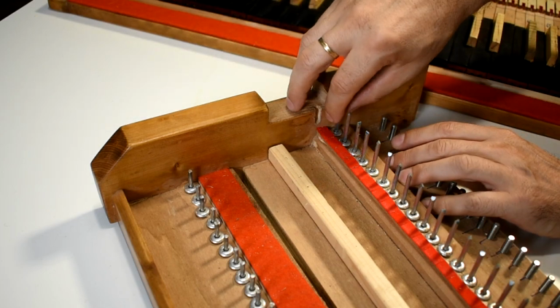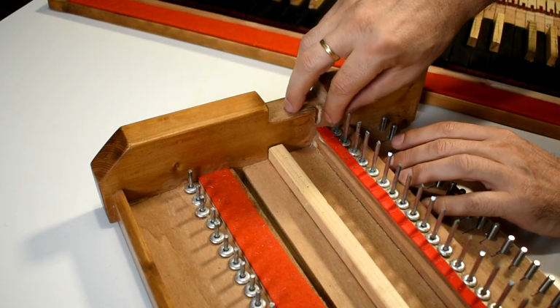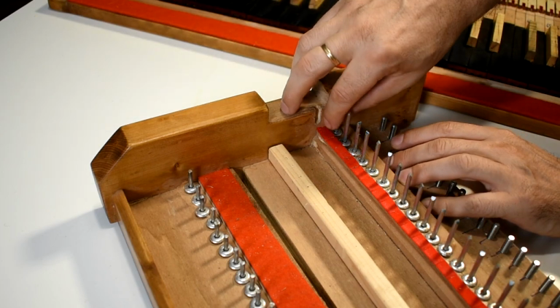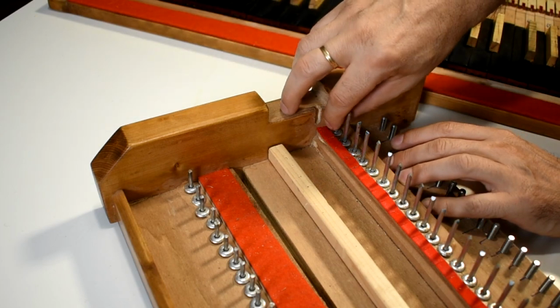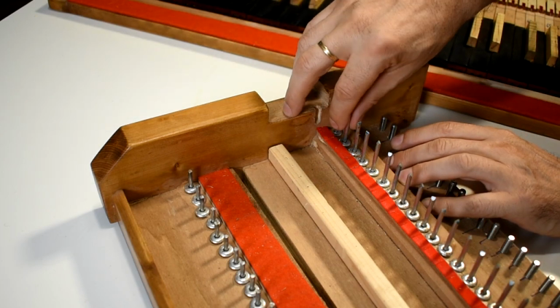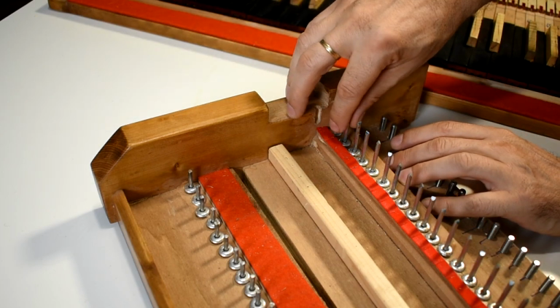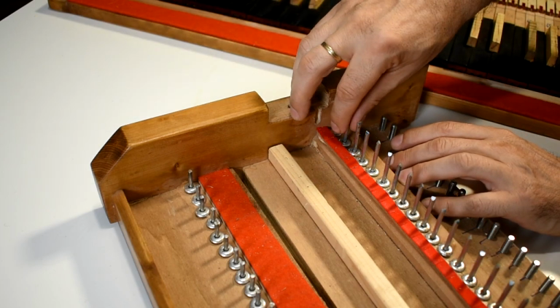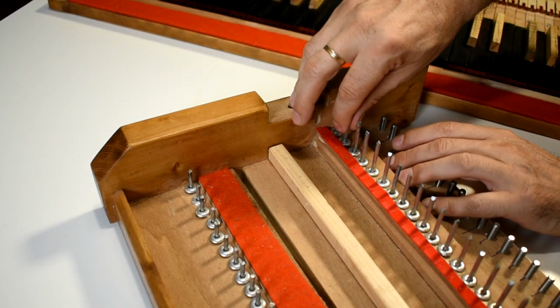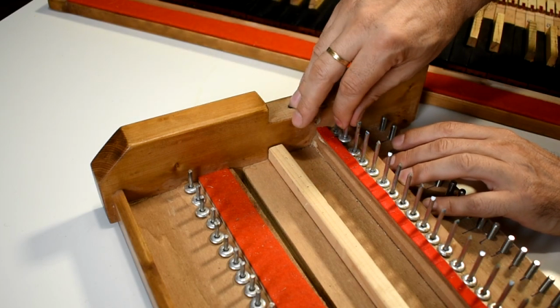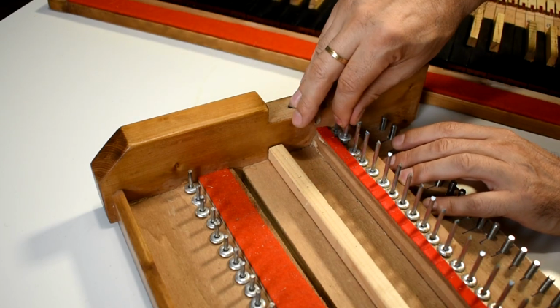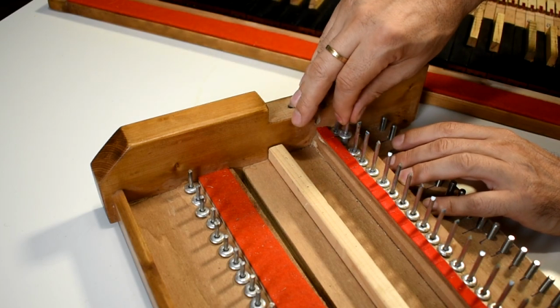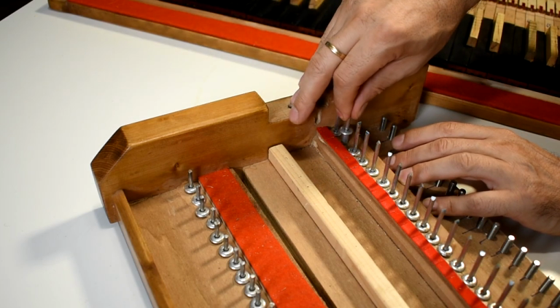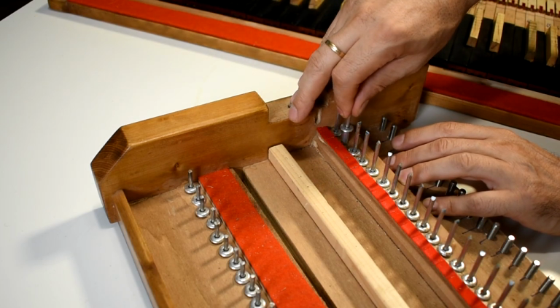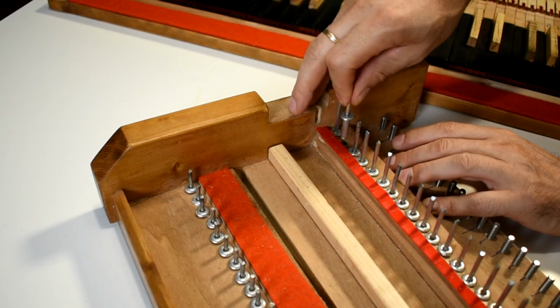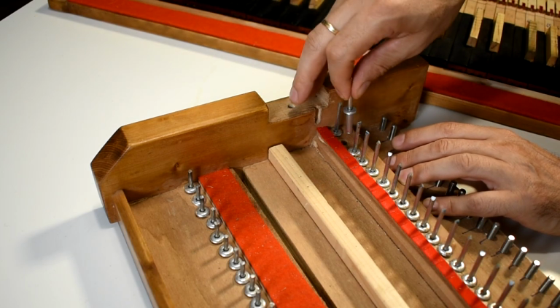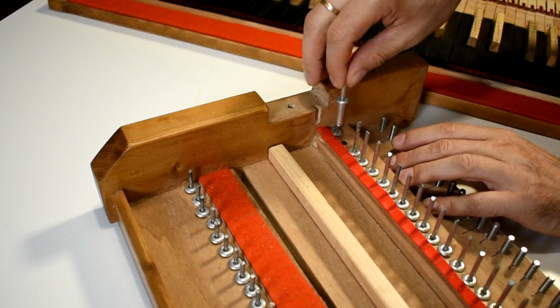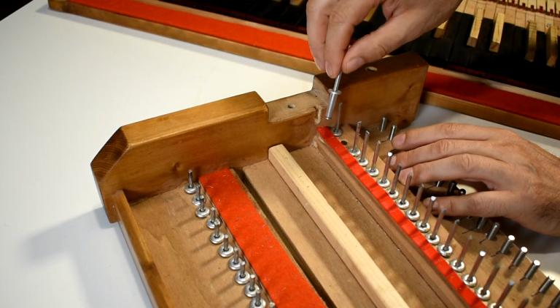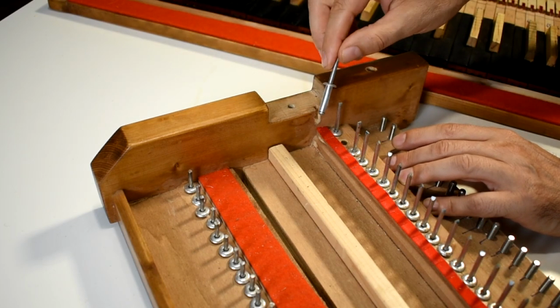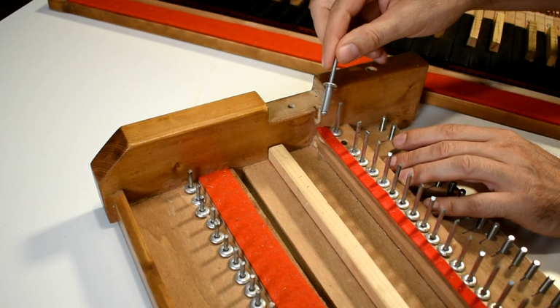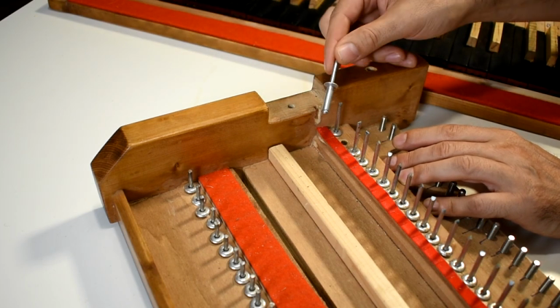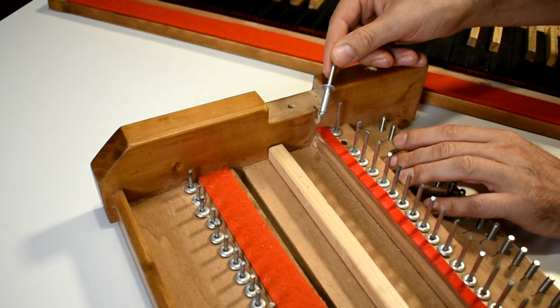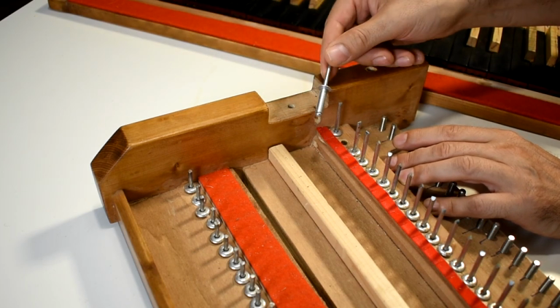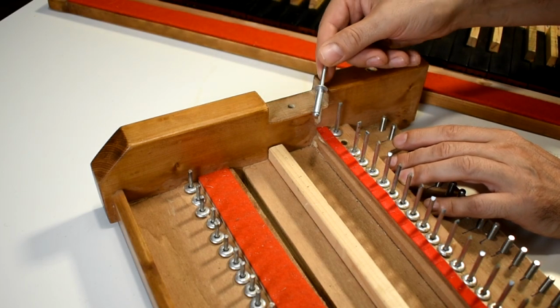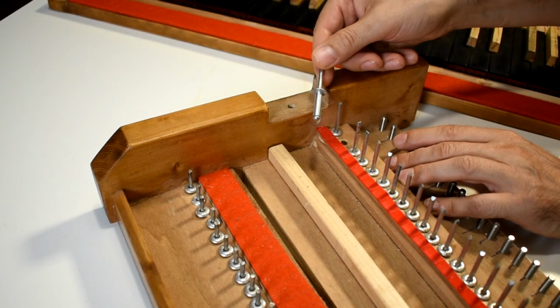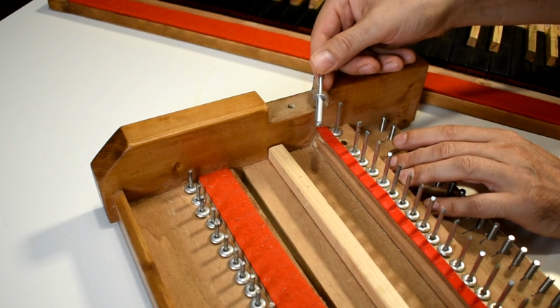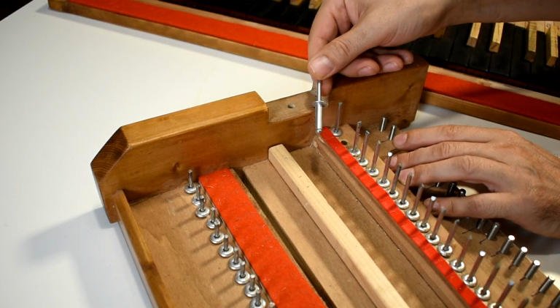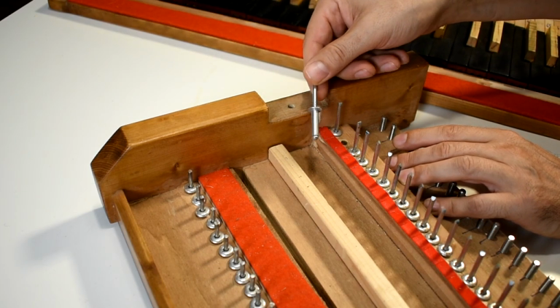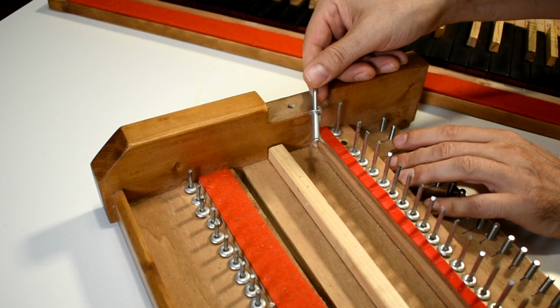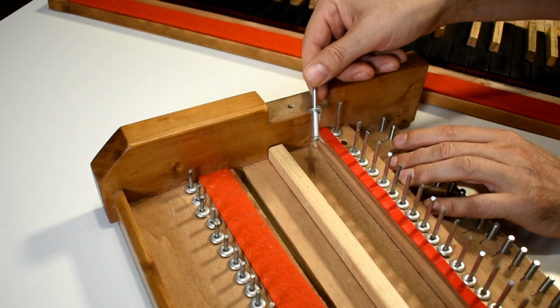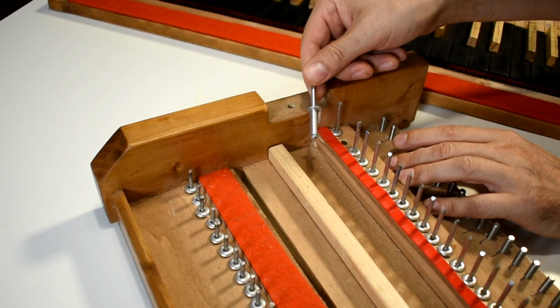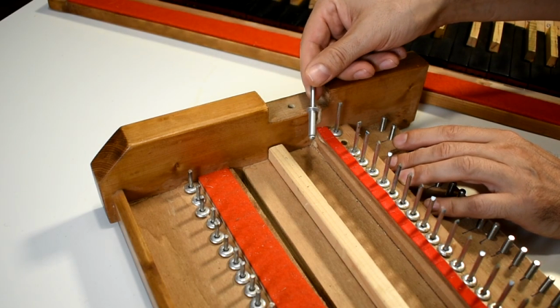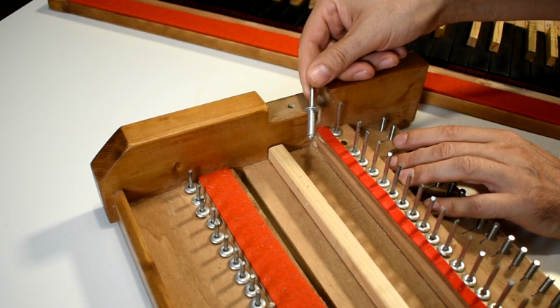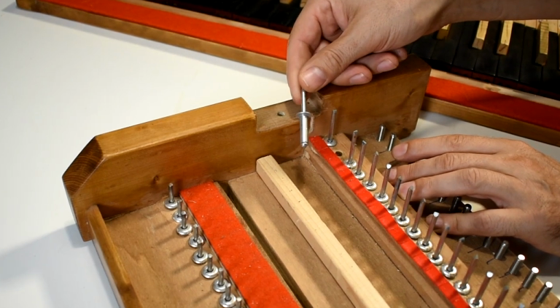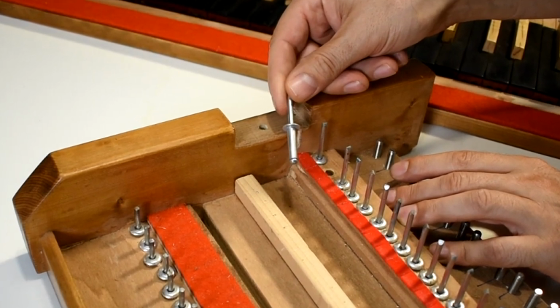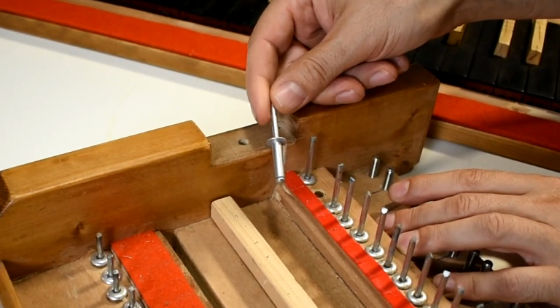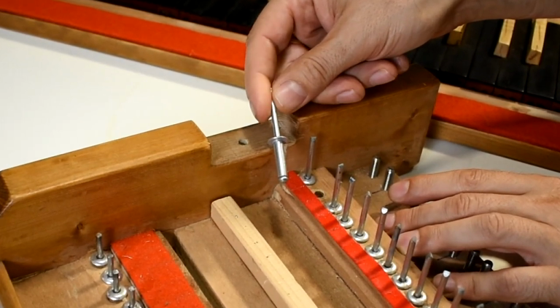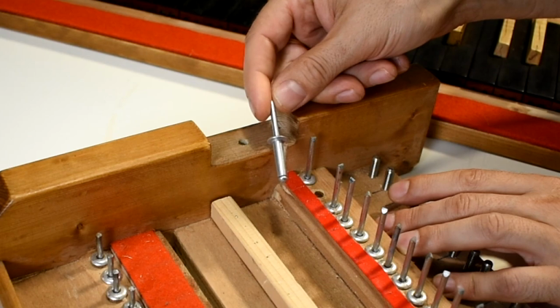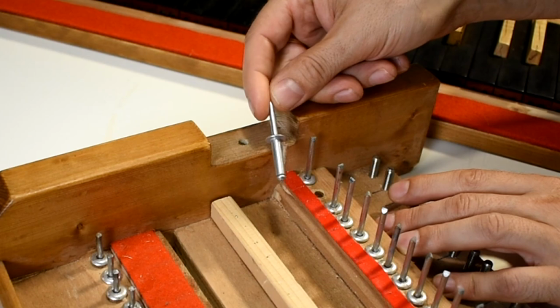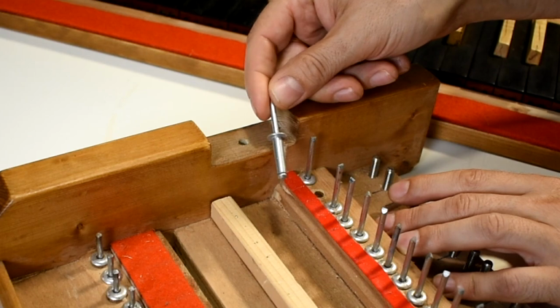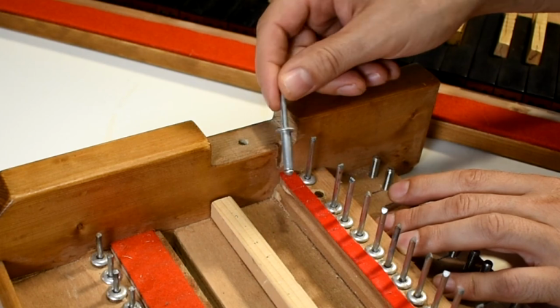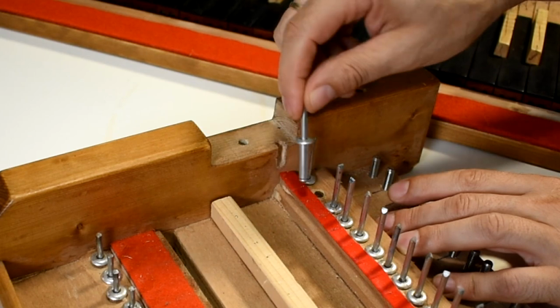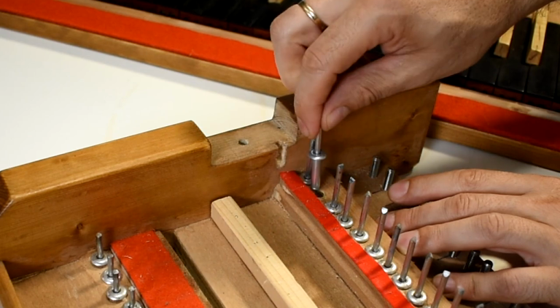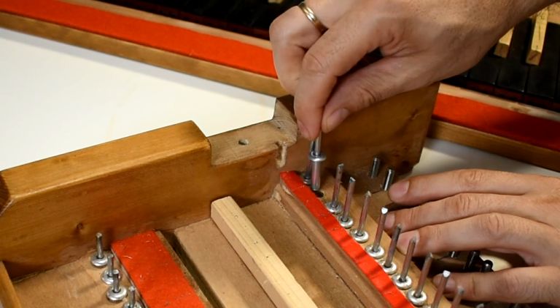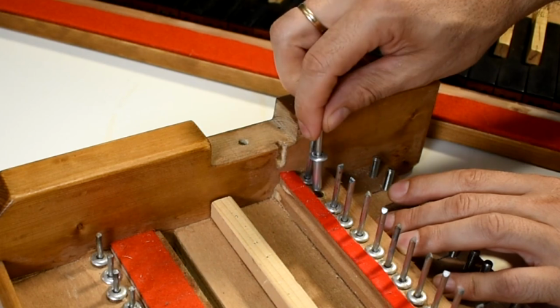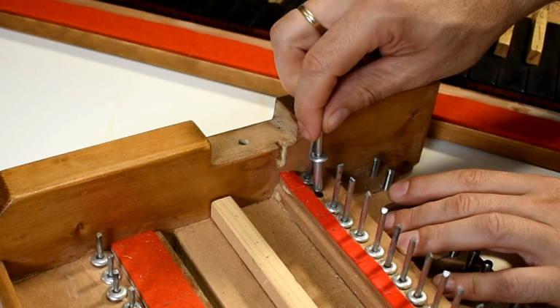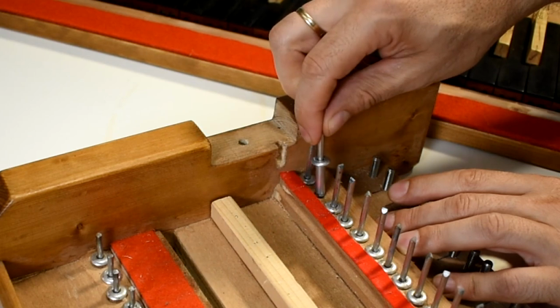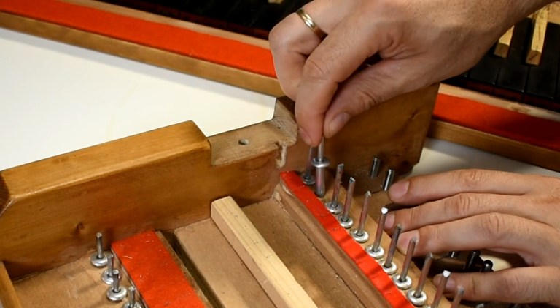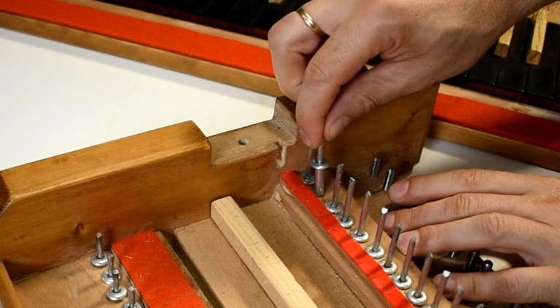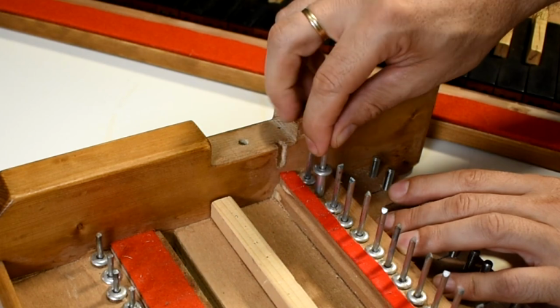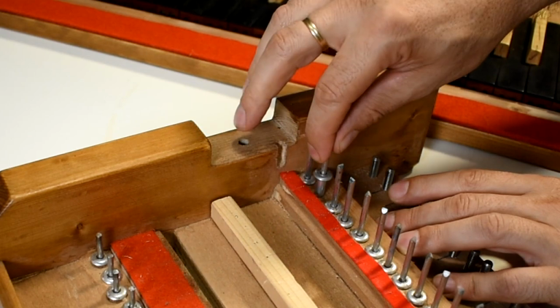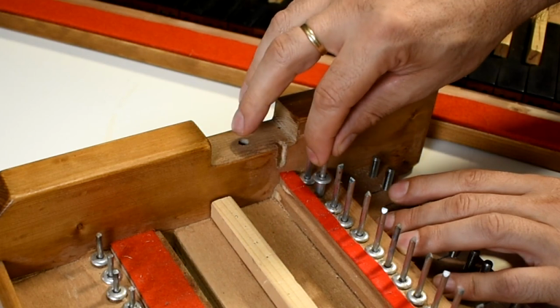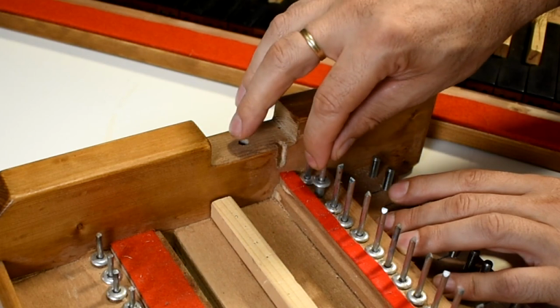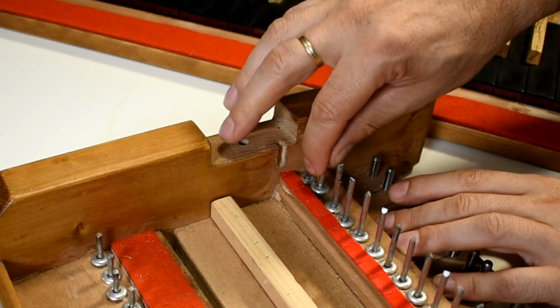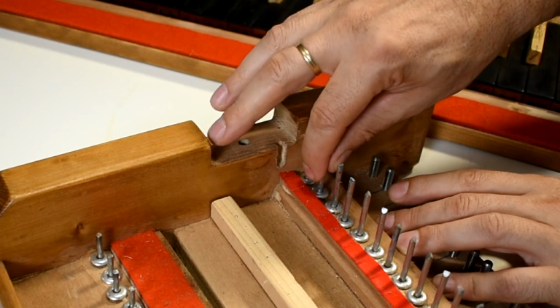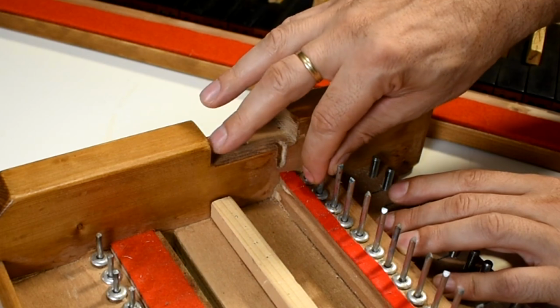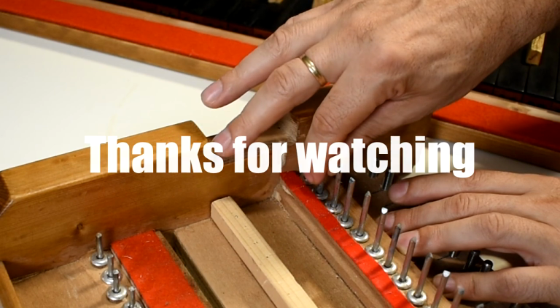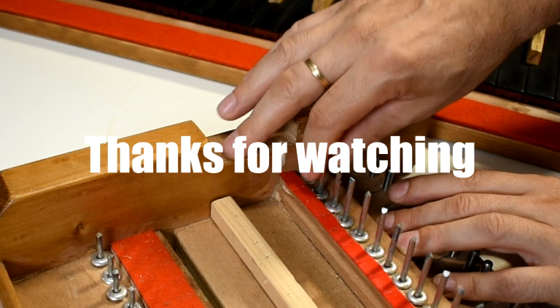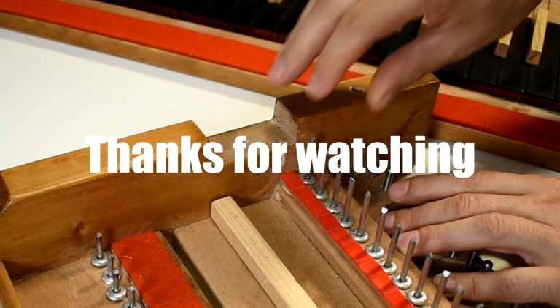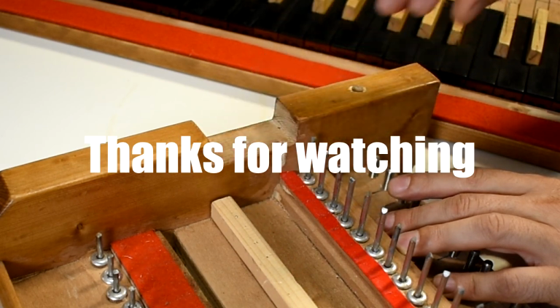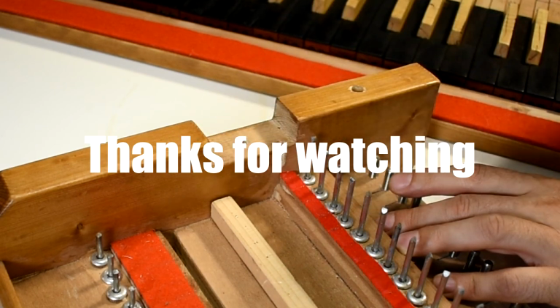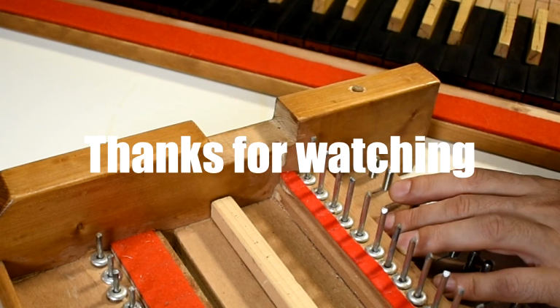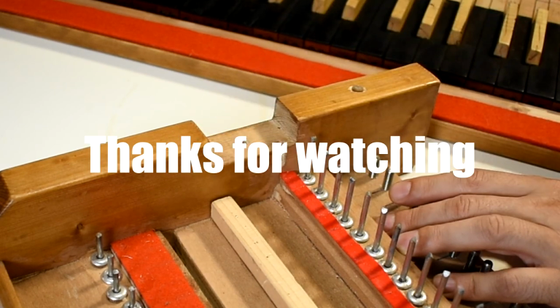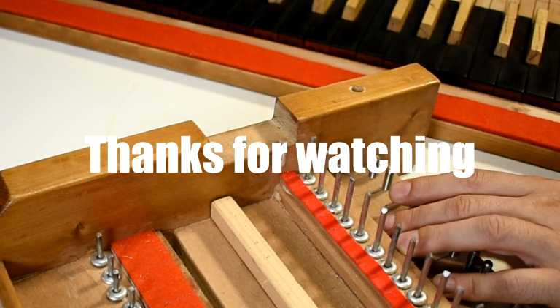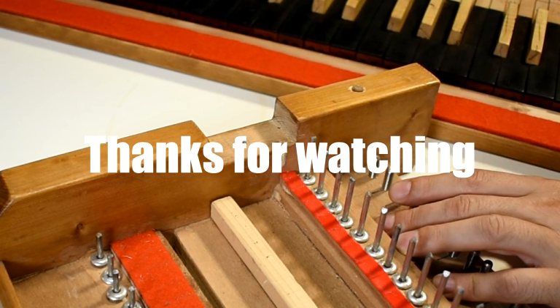The rear allen screw is used to adjust the maximum height of the key. The pins are normal rivets. In fact, one of the main goals was to use easily available components and especially cheap ones.